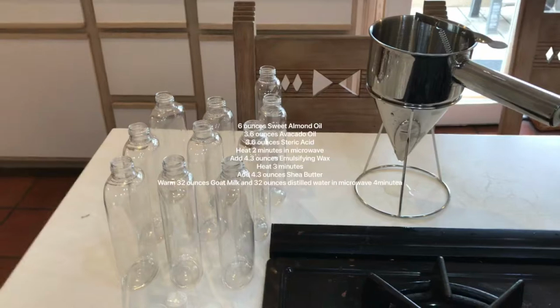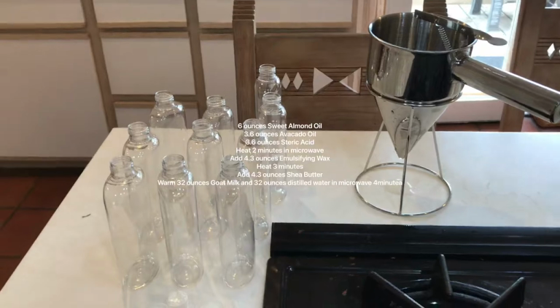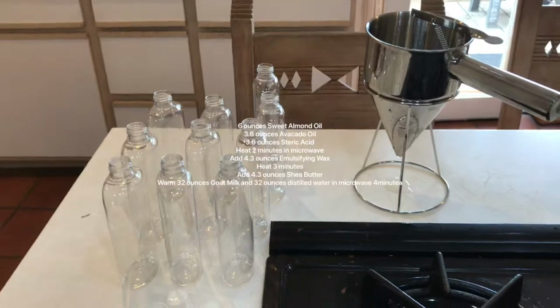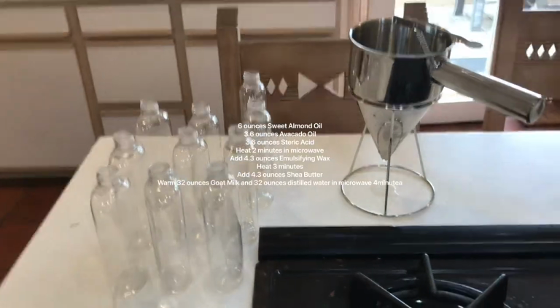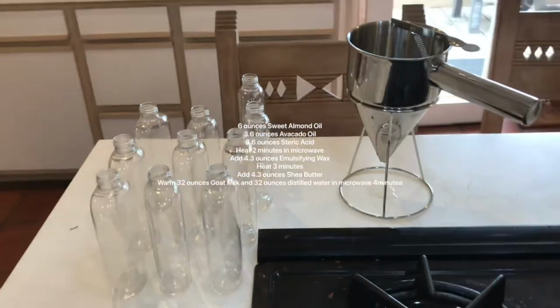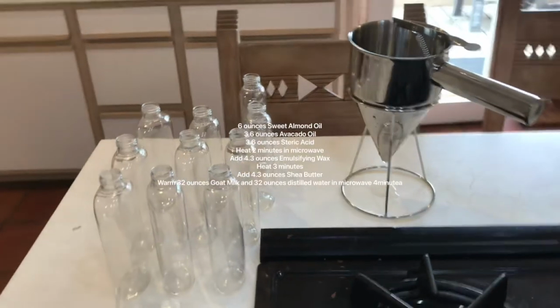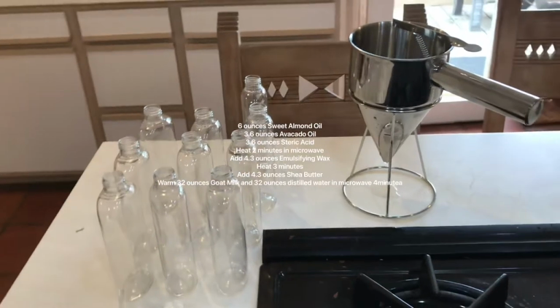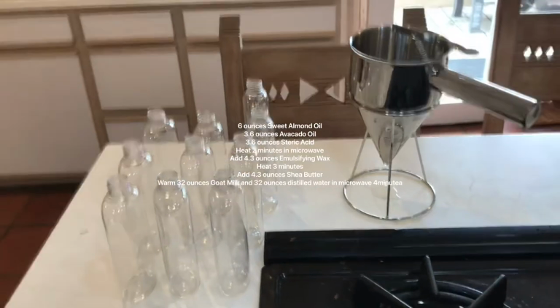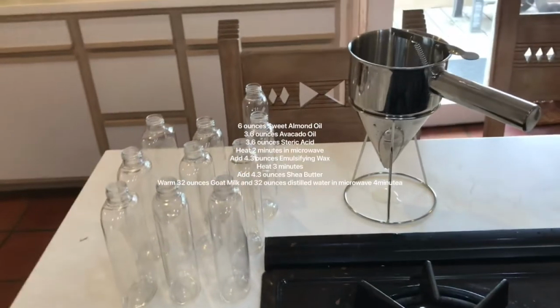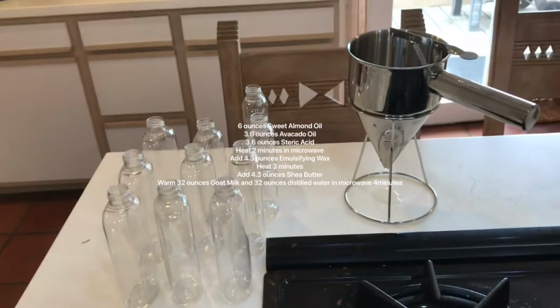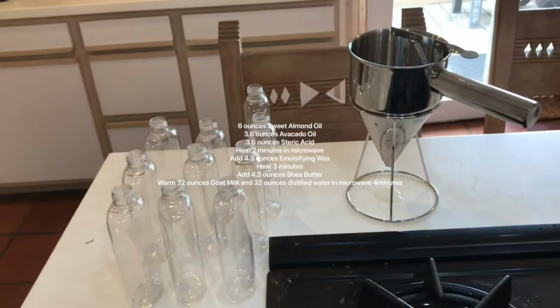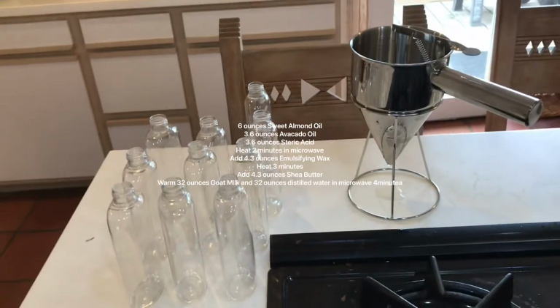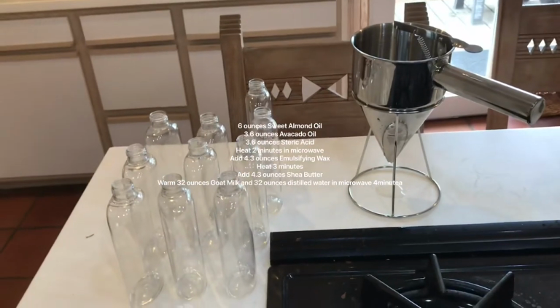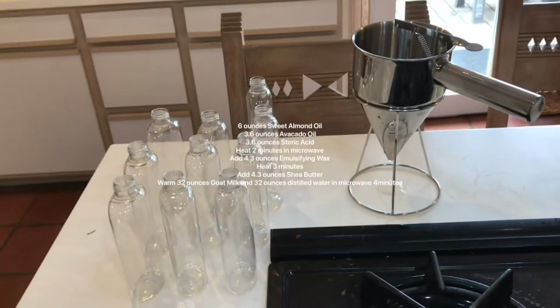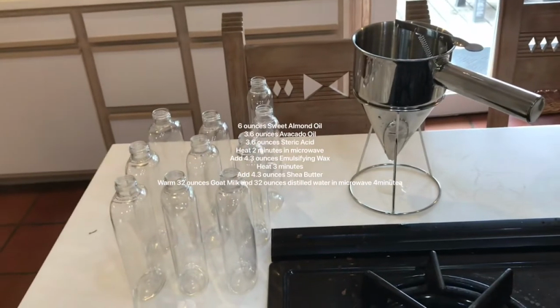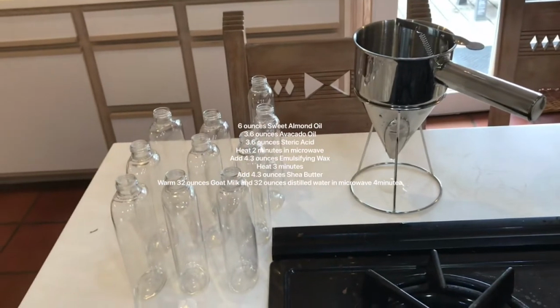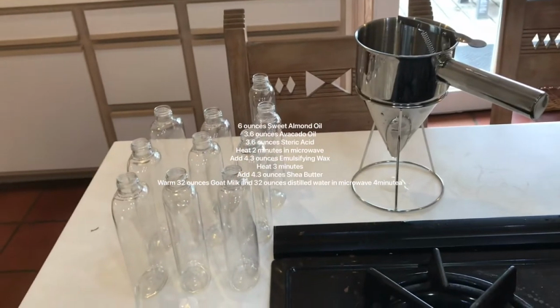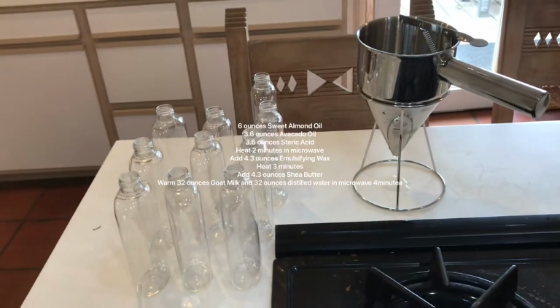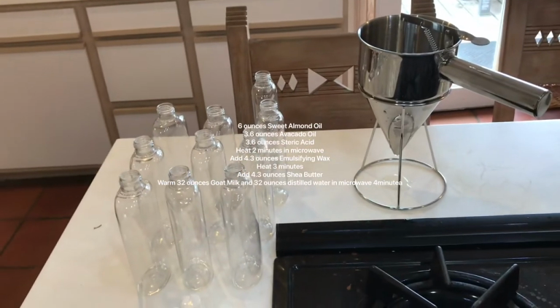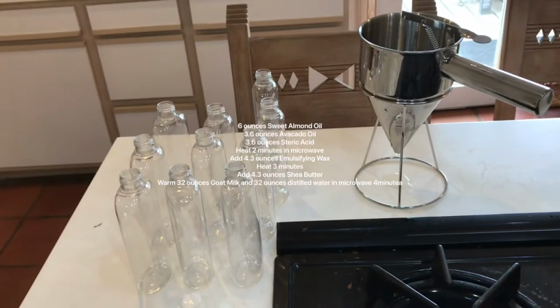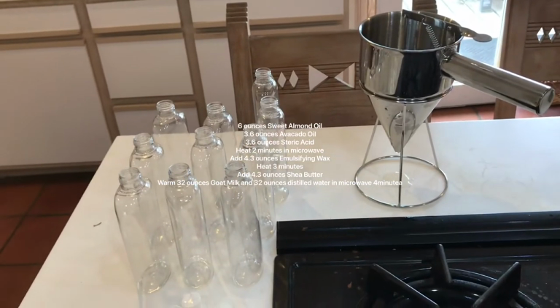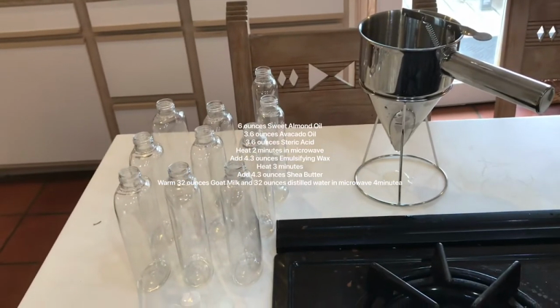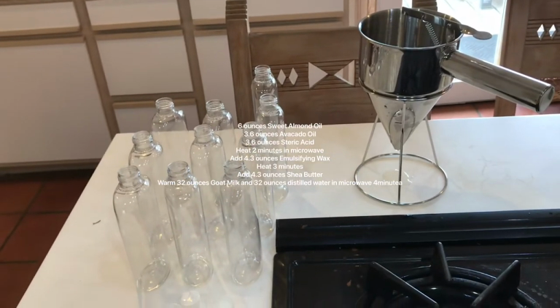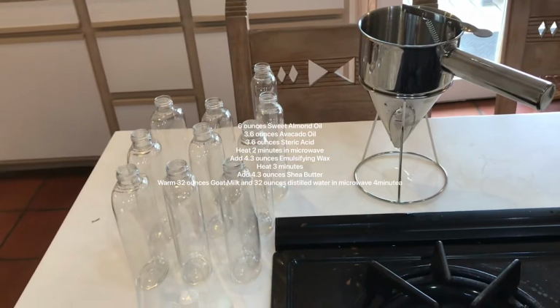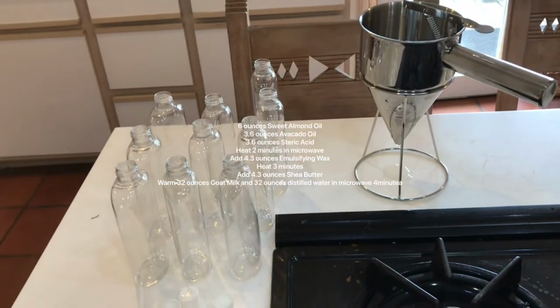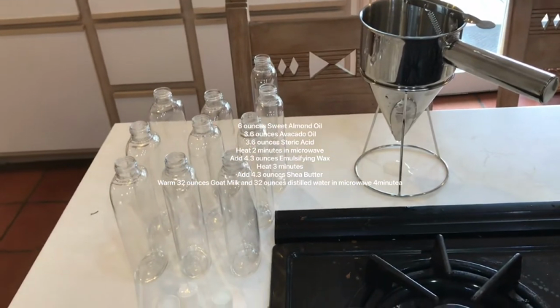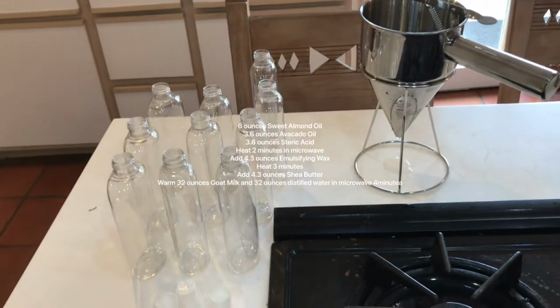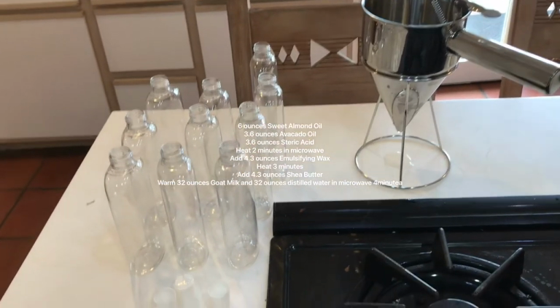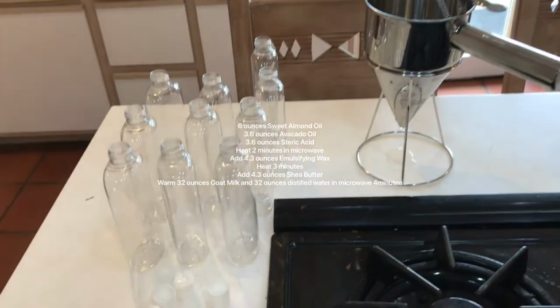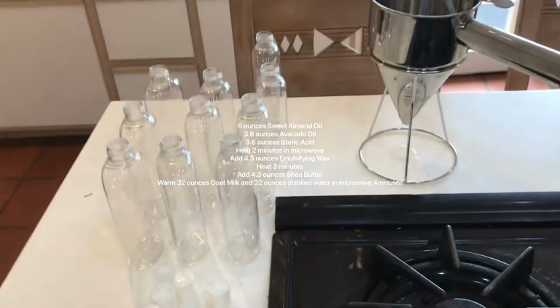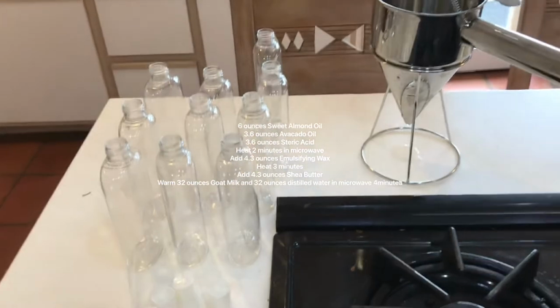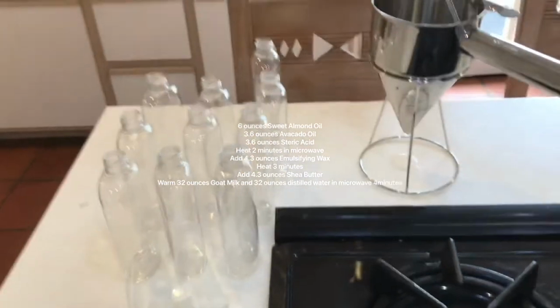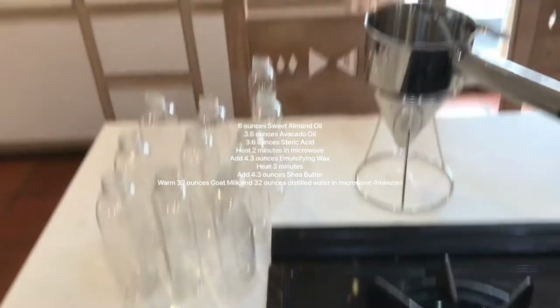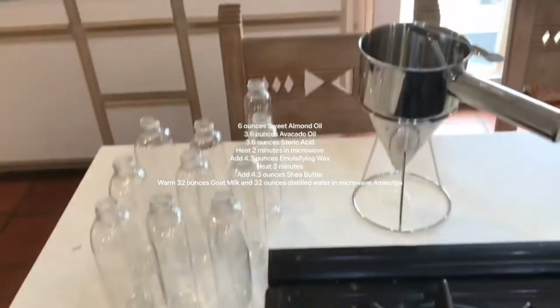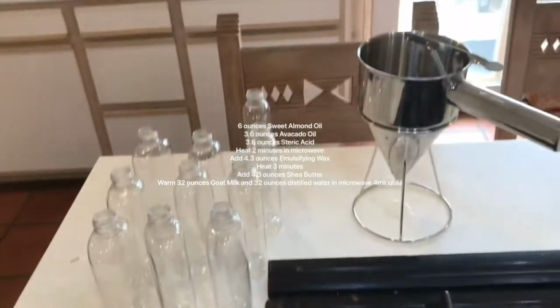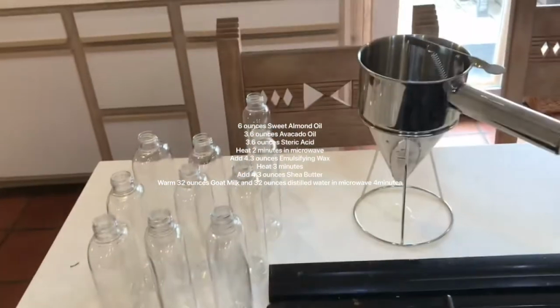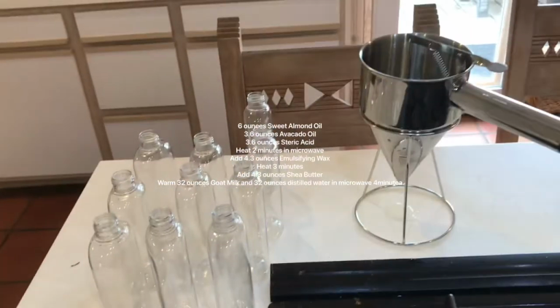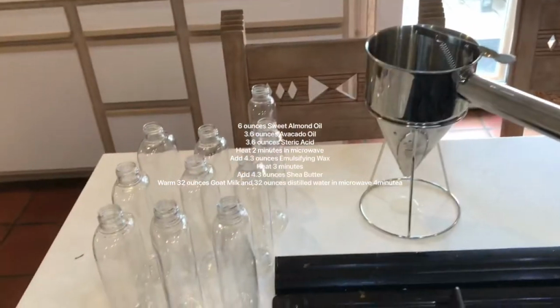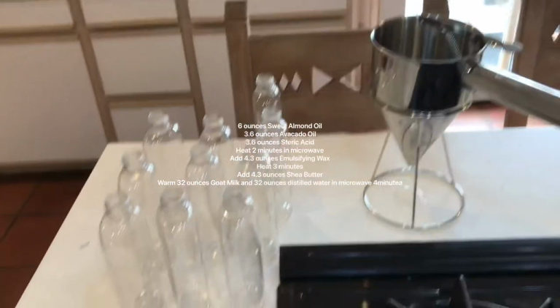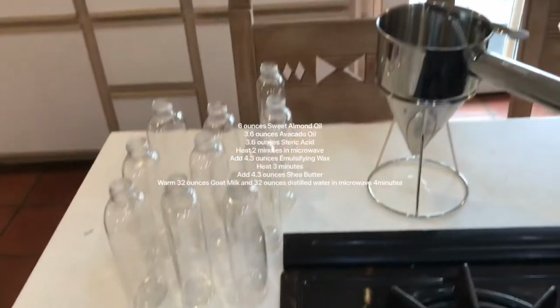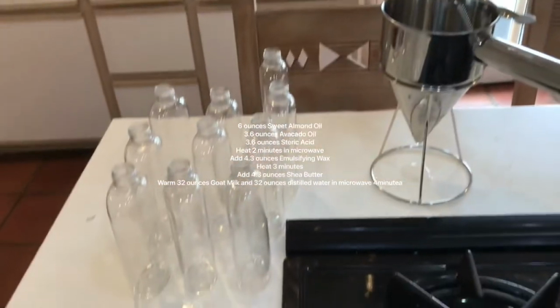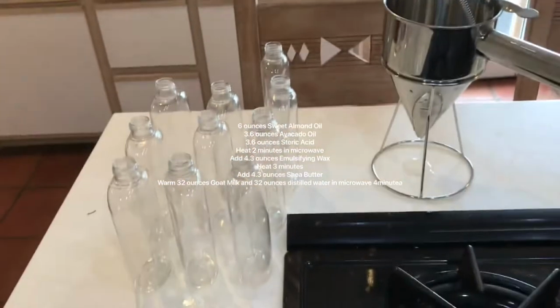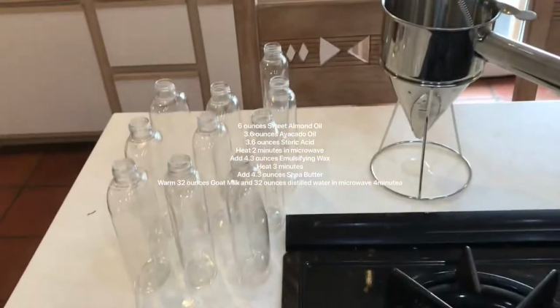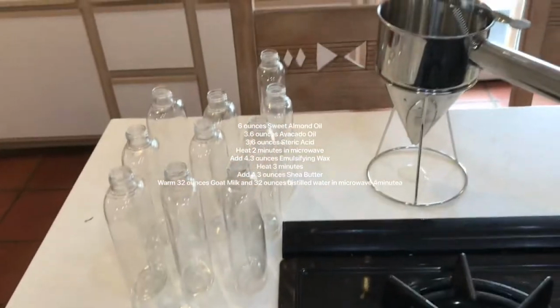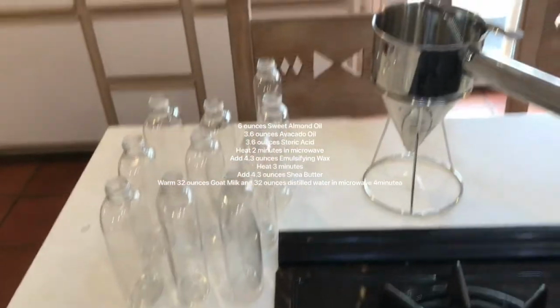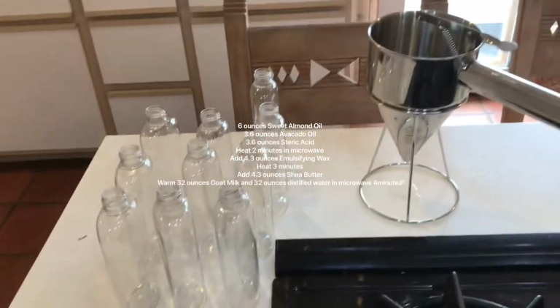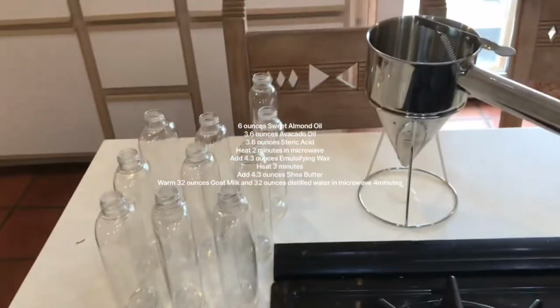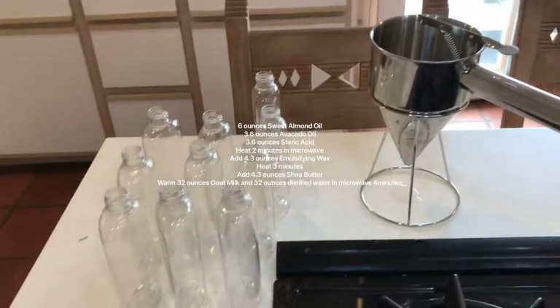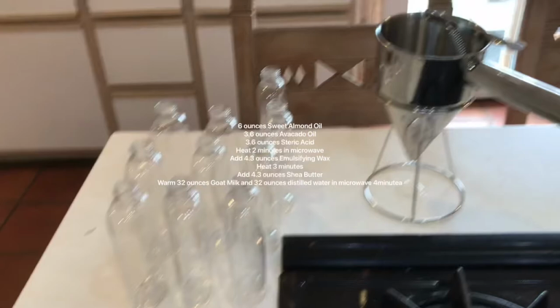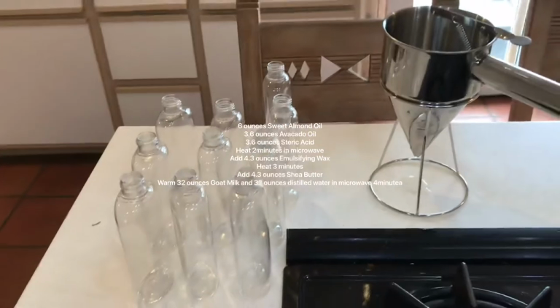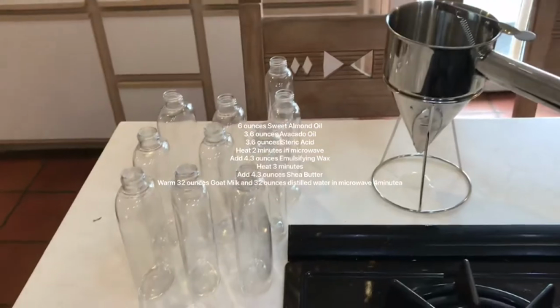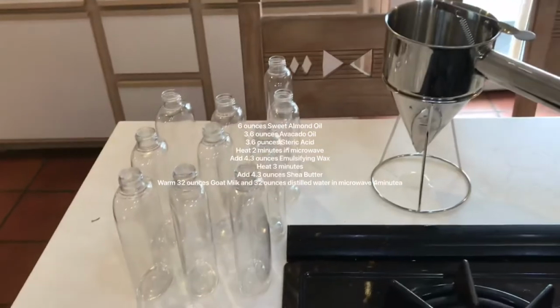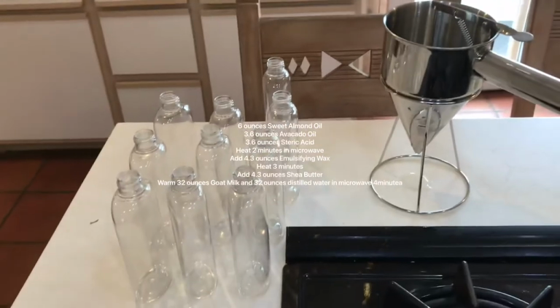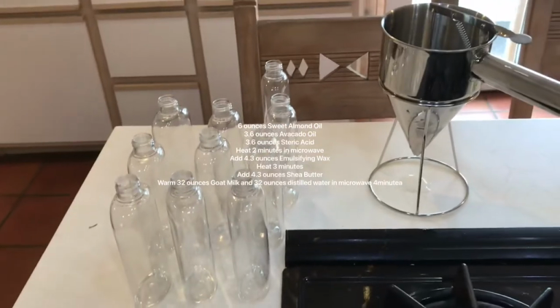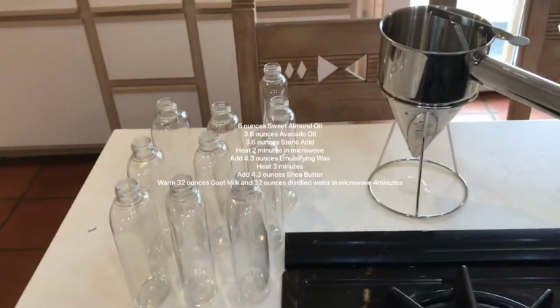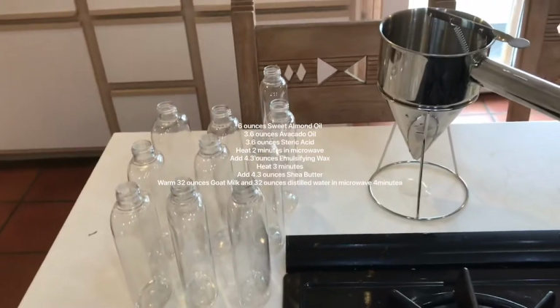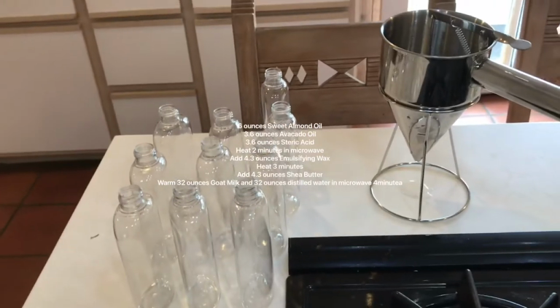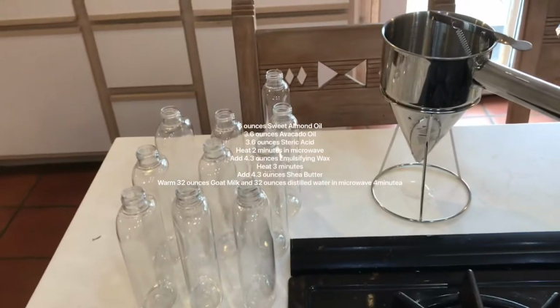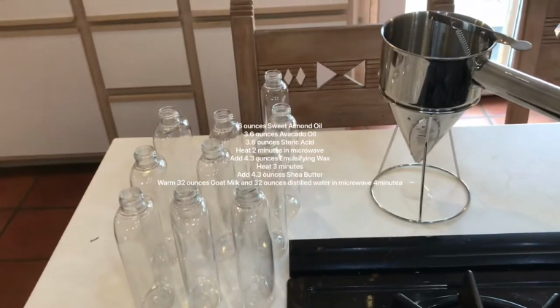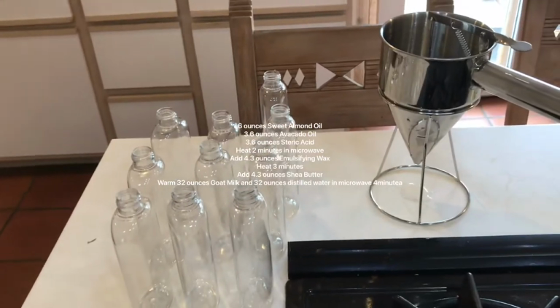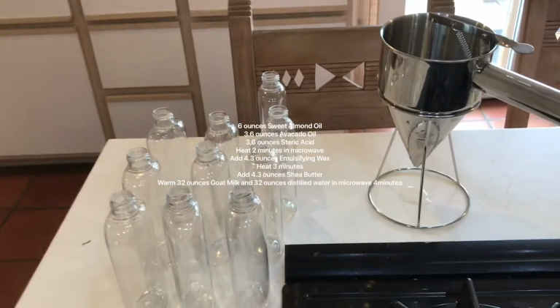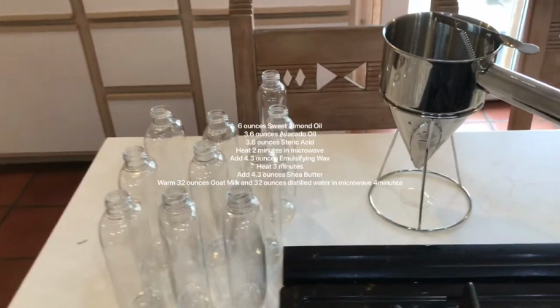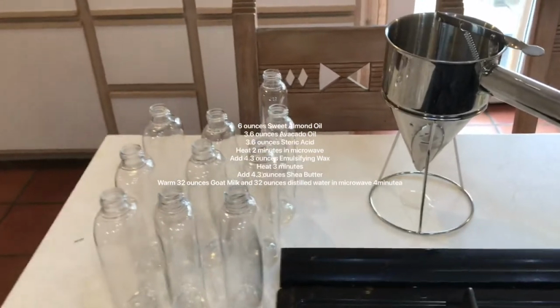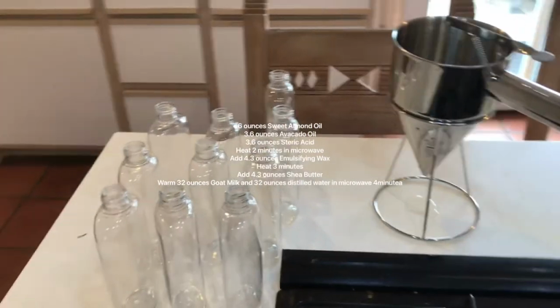Today I'm going to show you how to make 10 8-ounce bottles of goat milk lotion. This is where we'll put our final product.